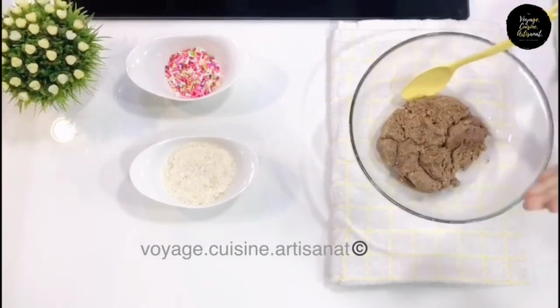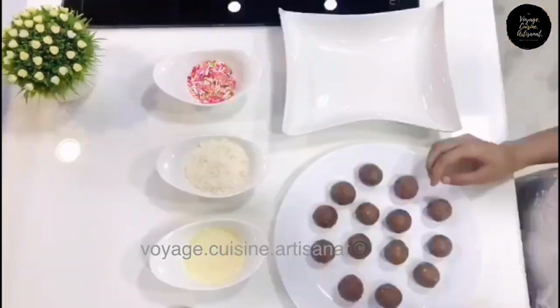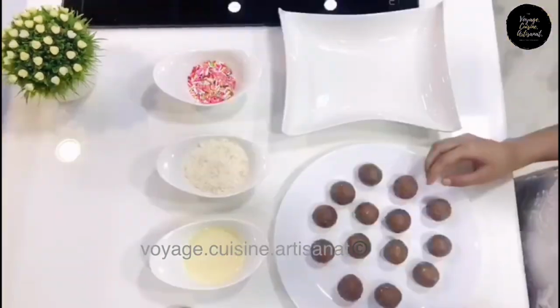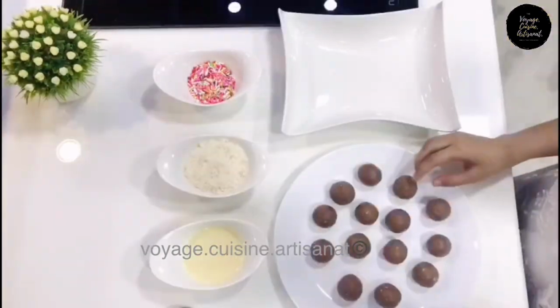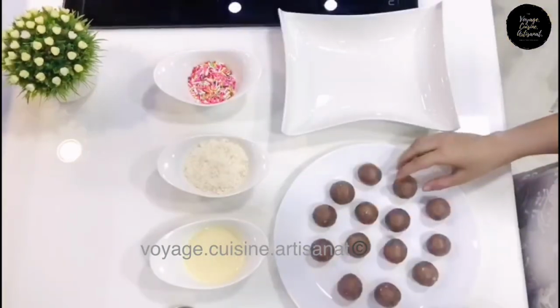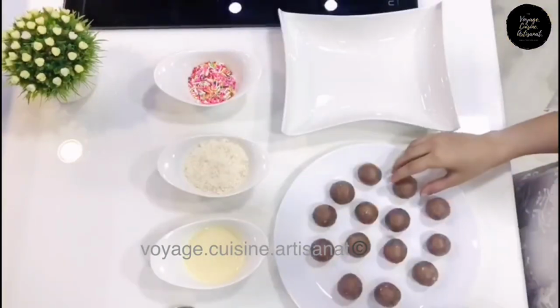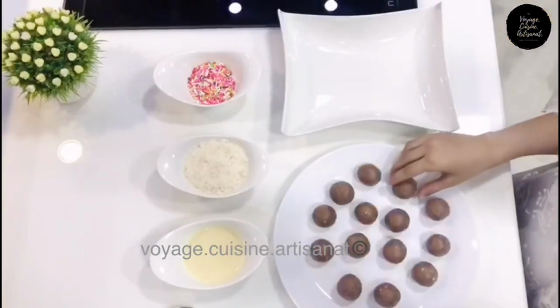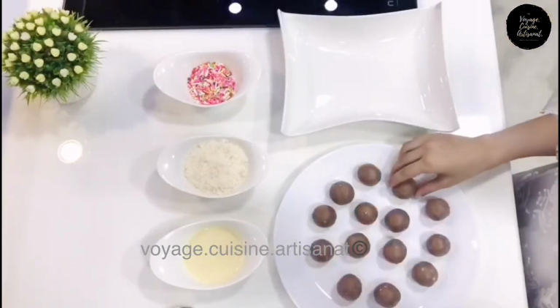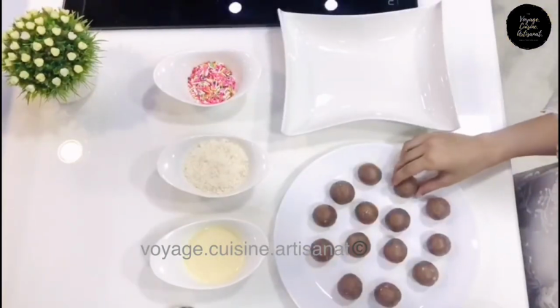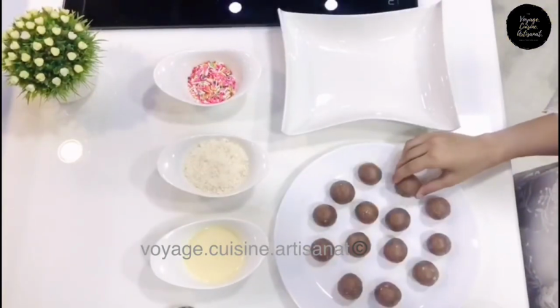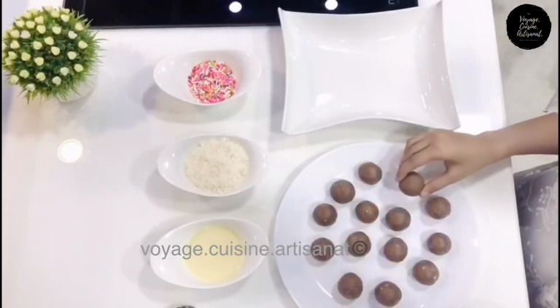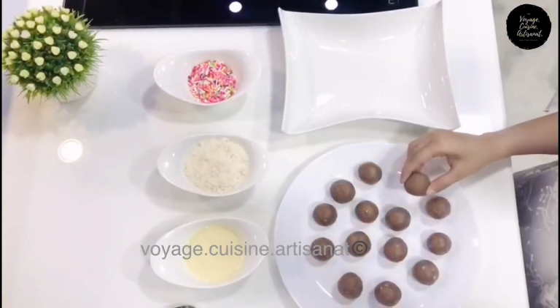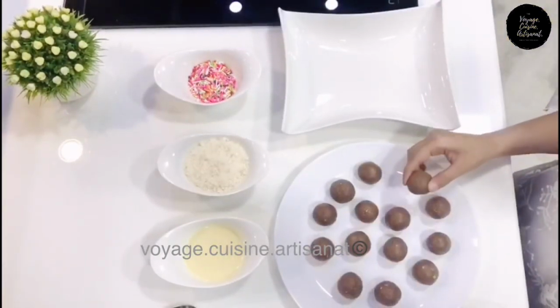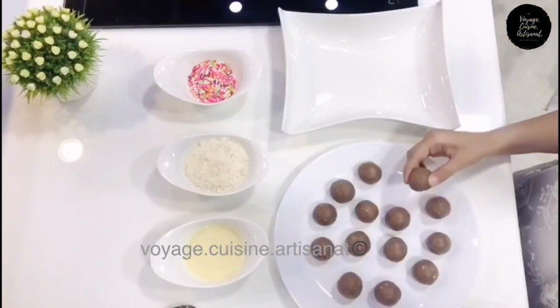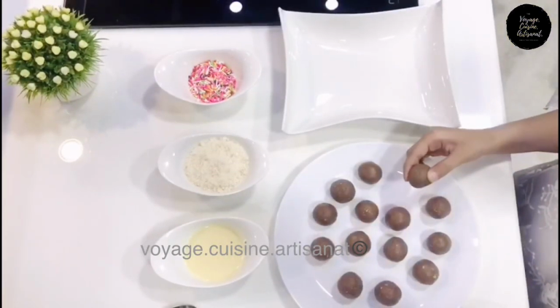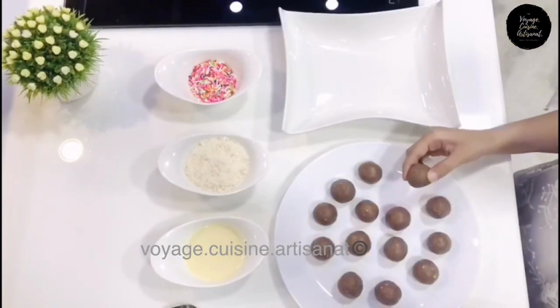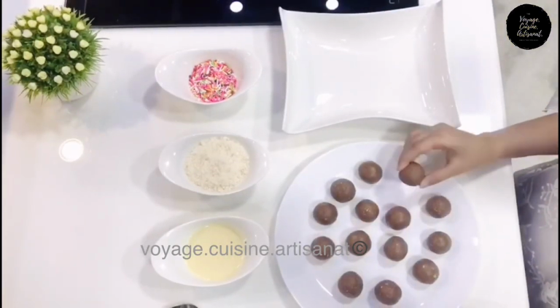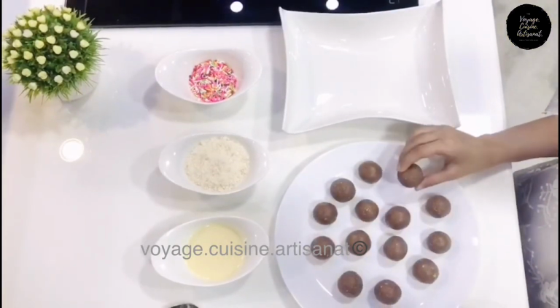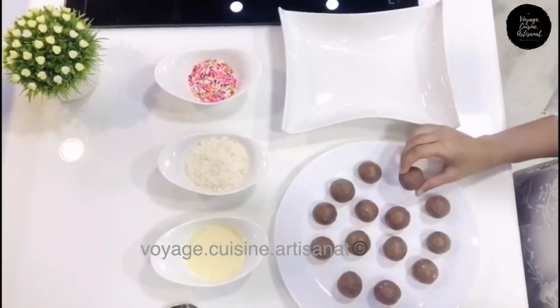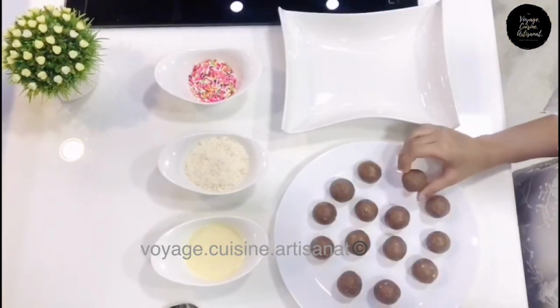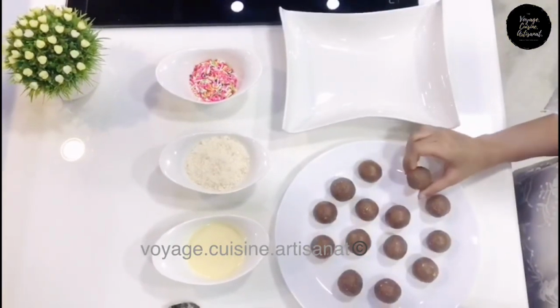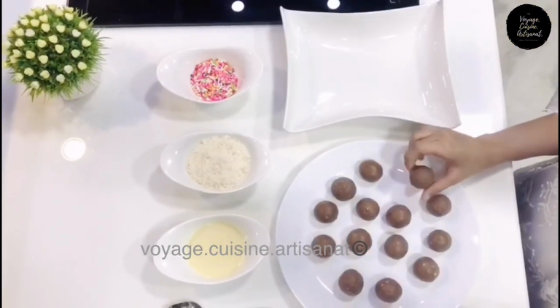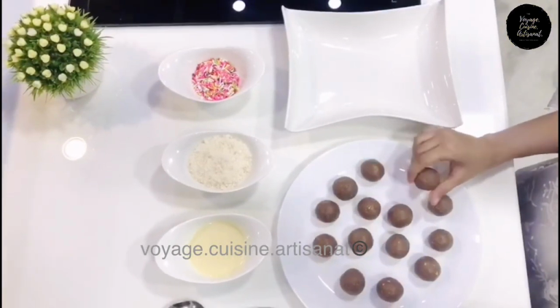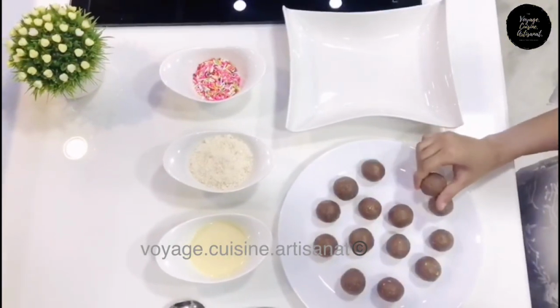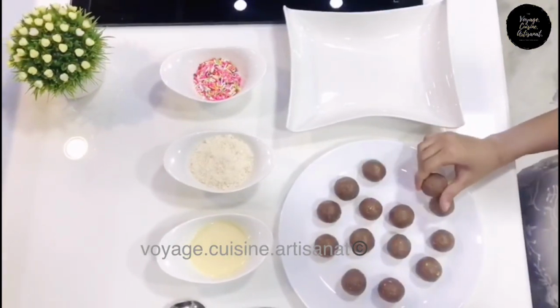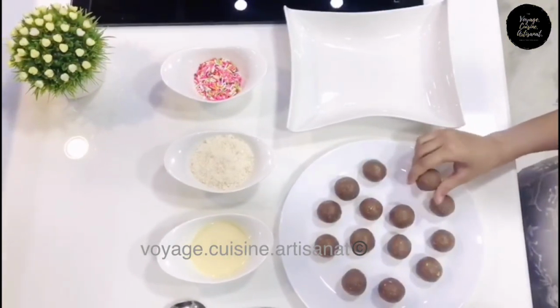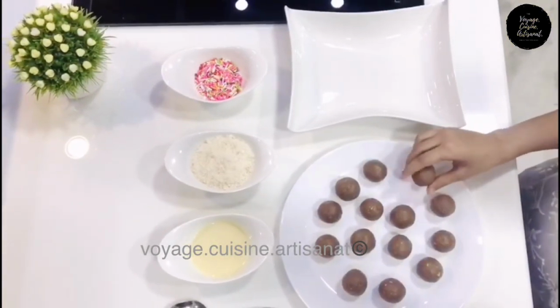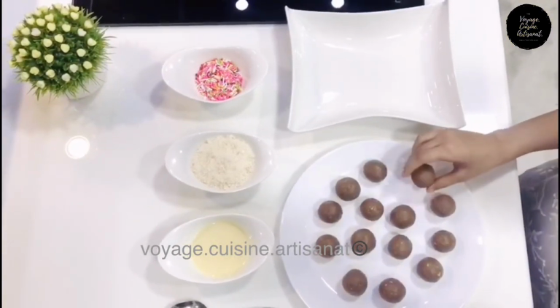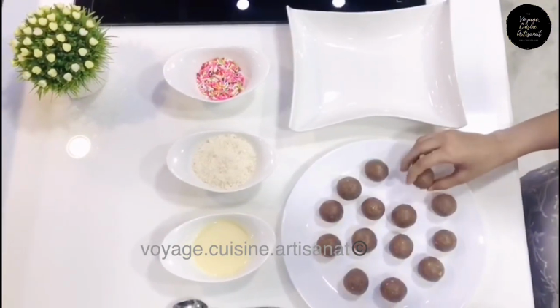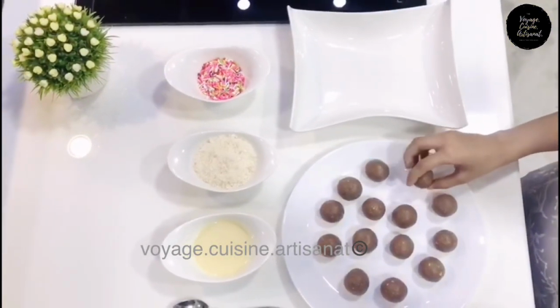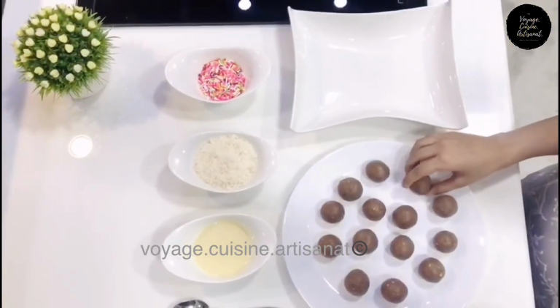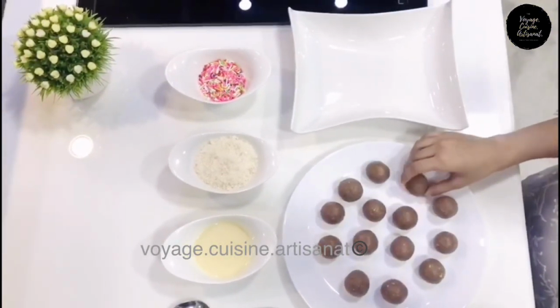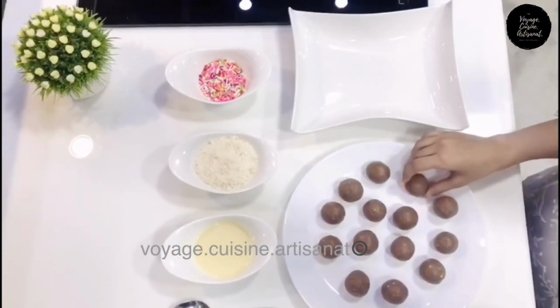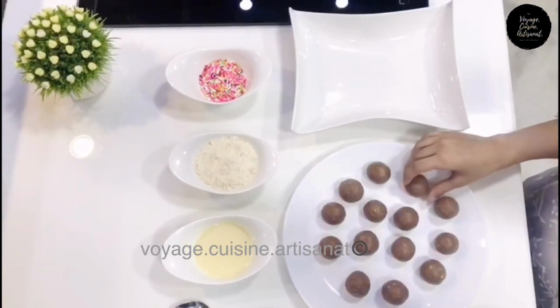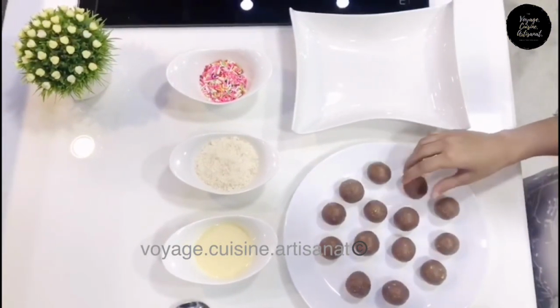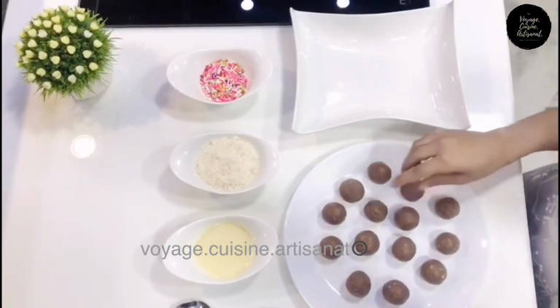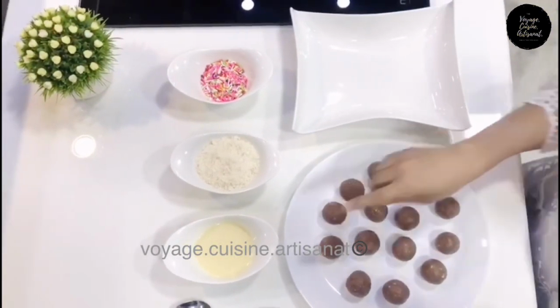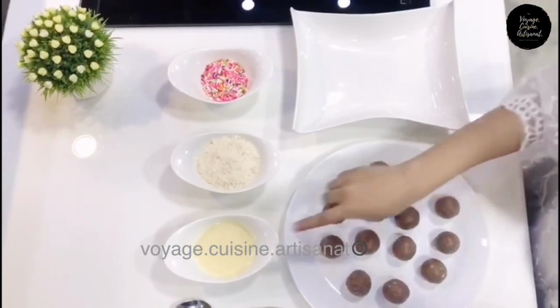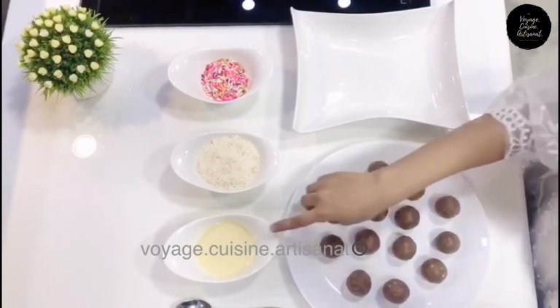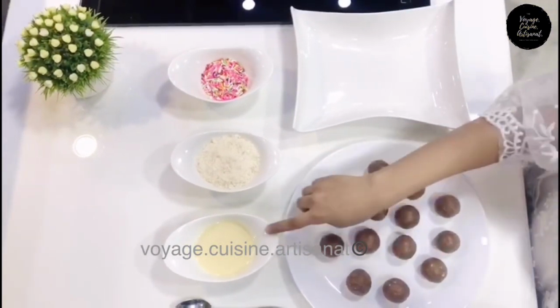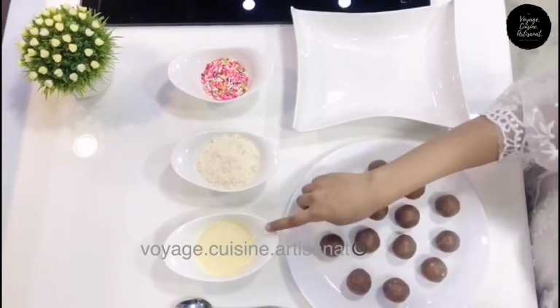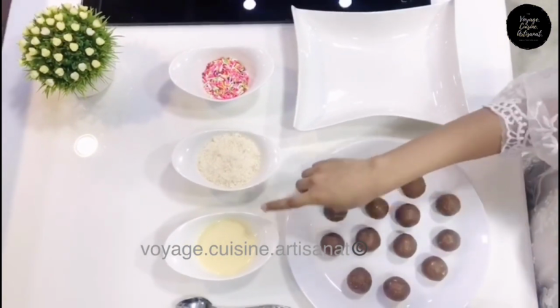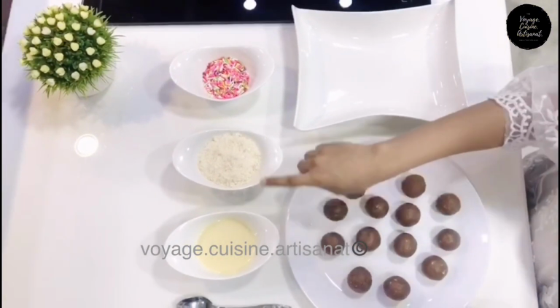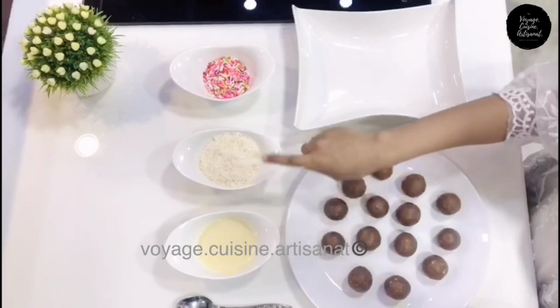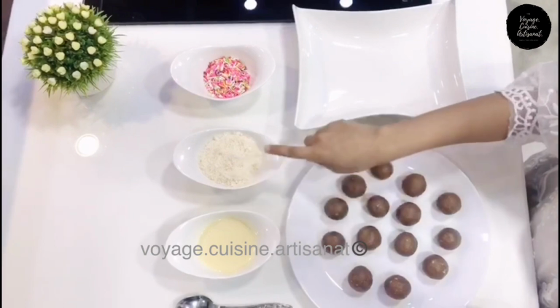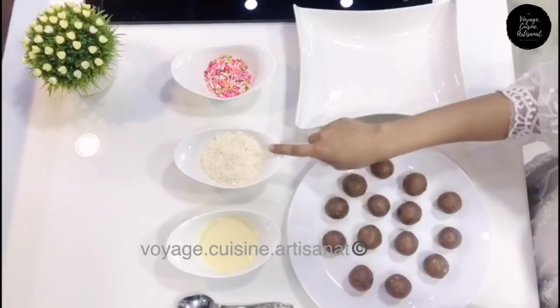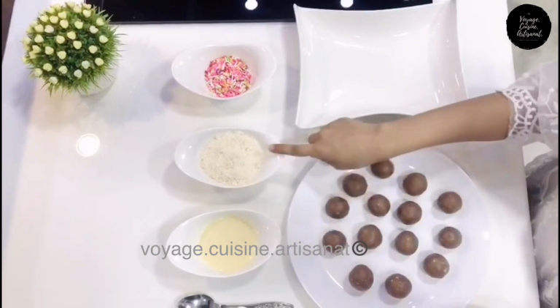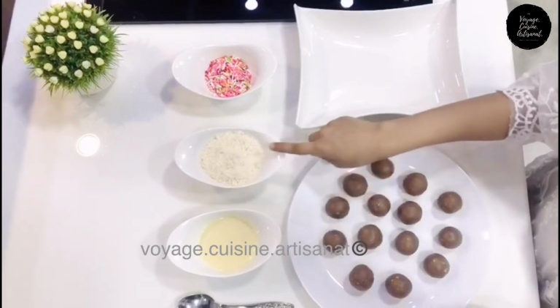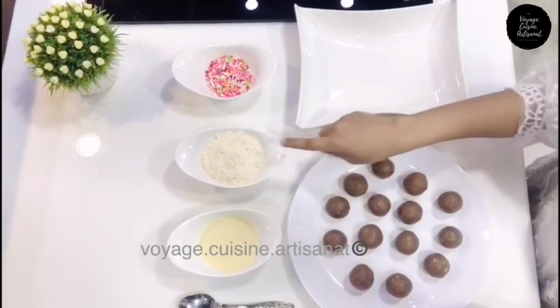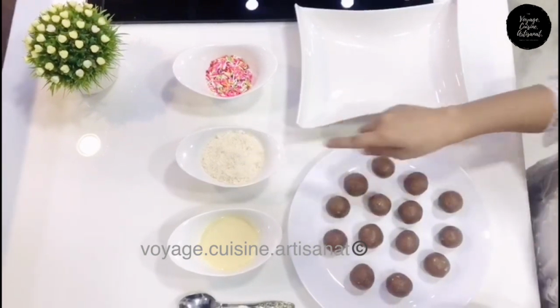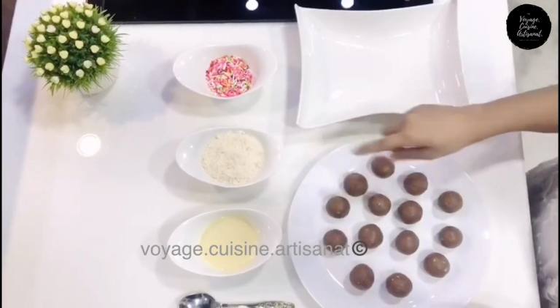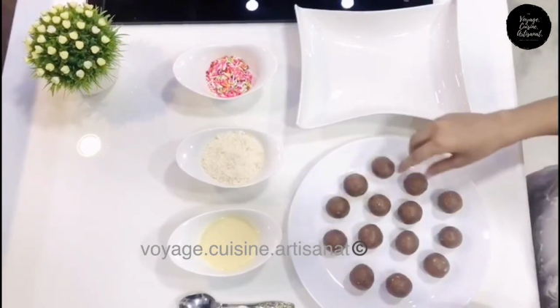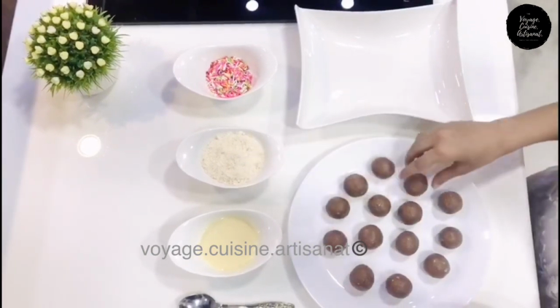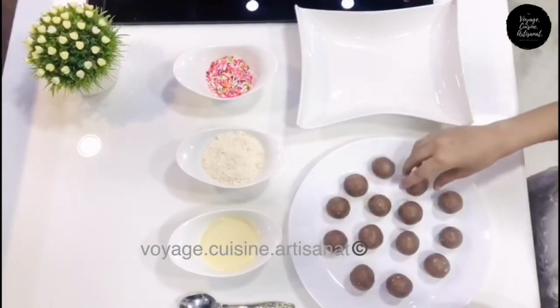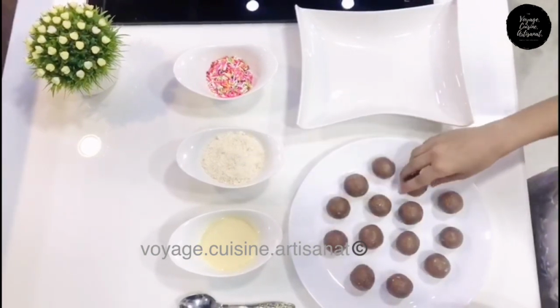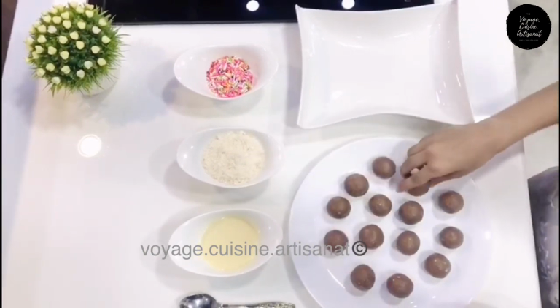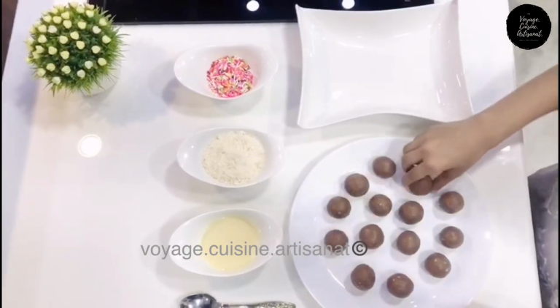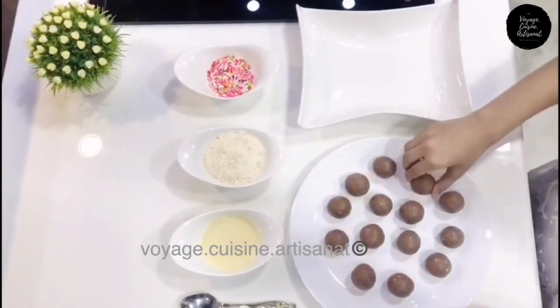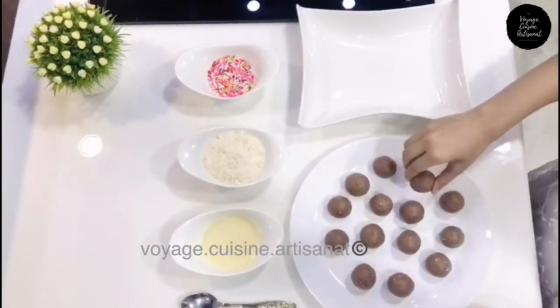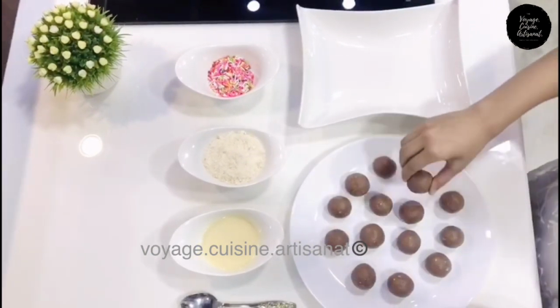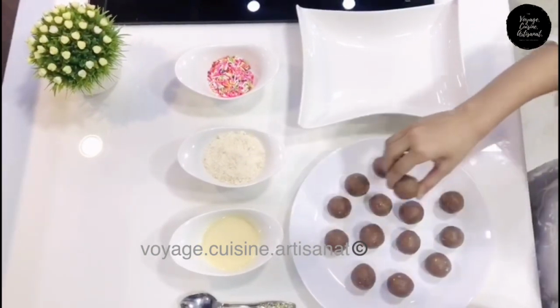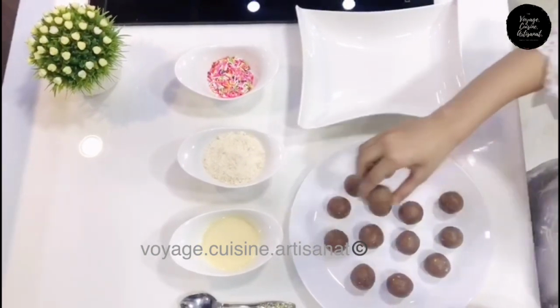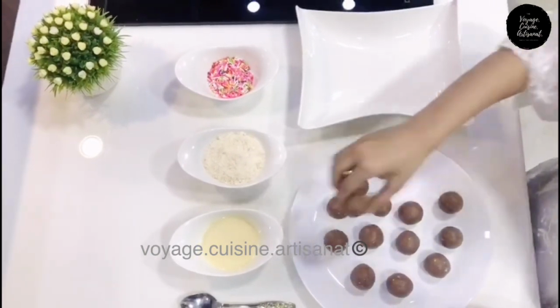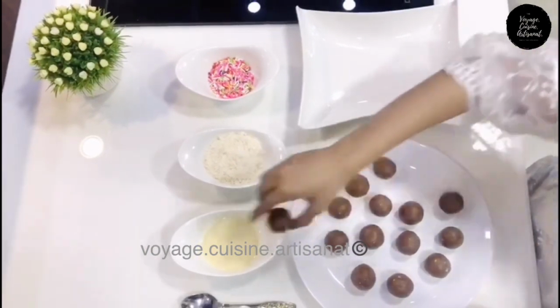After making the bowls, dip into milk and desiccated coconut powder.